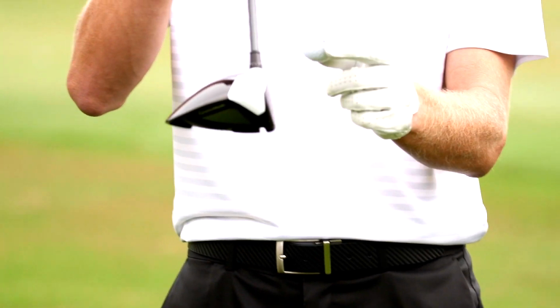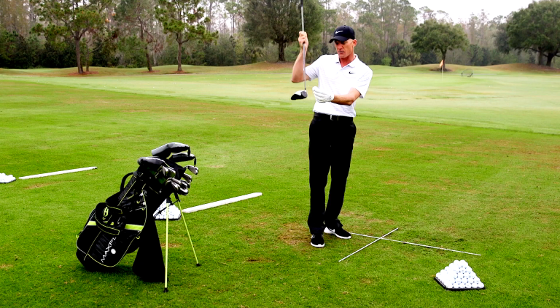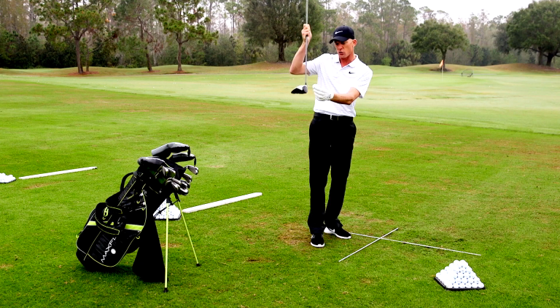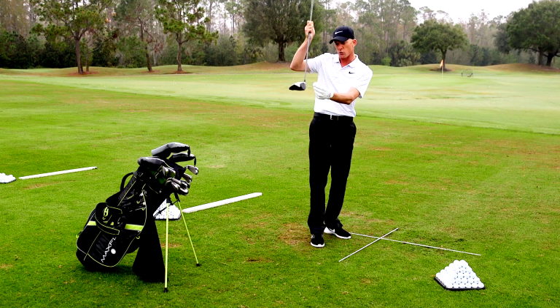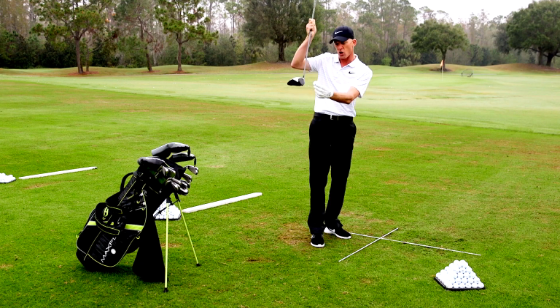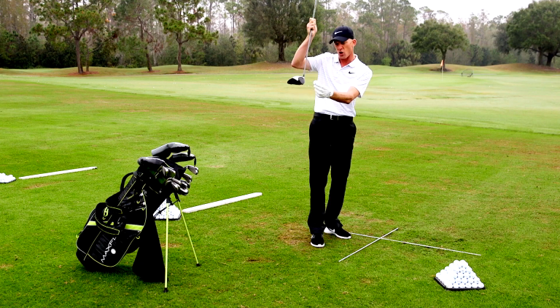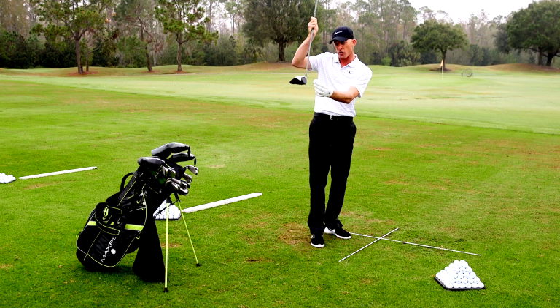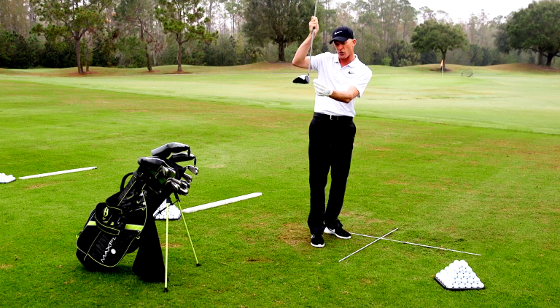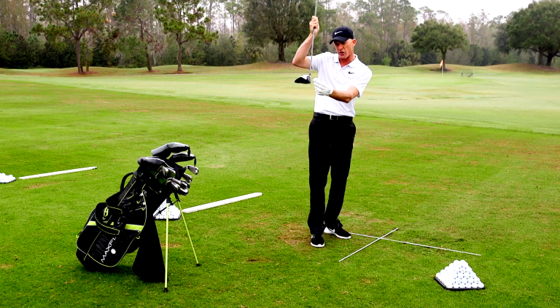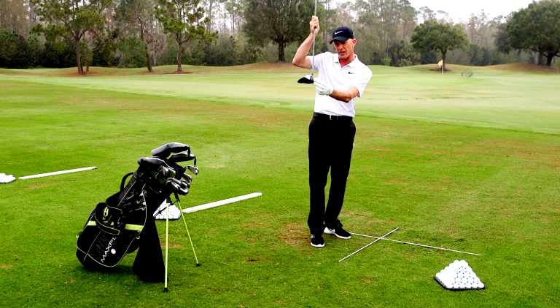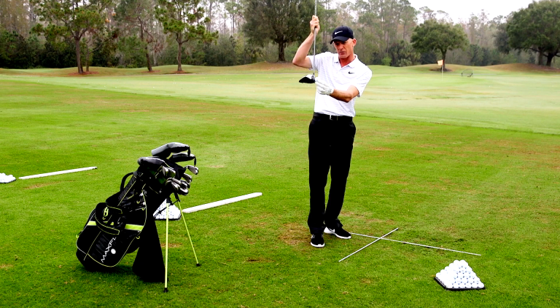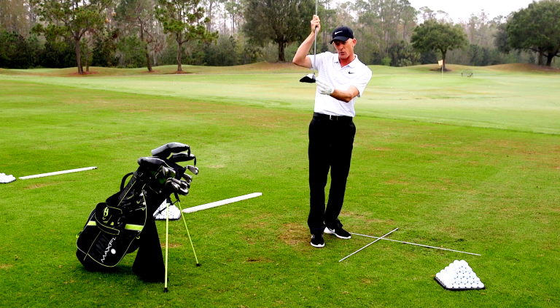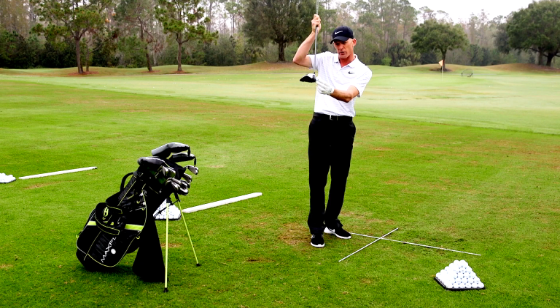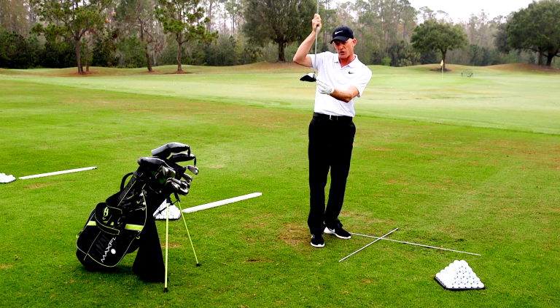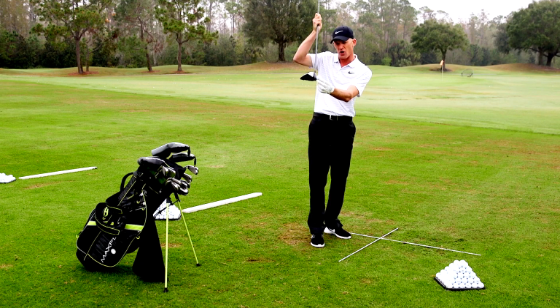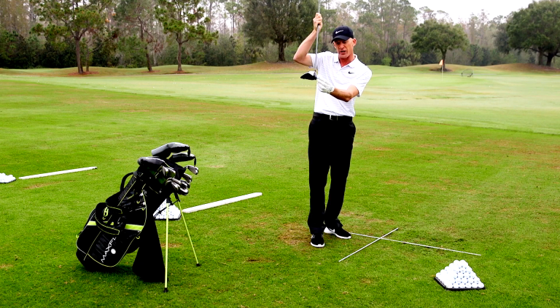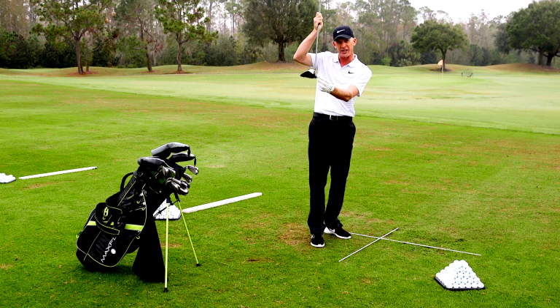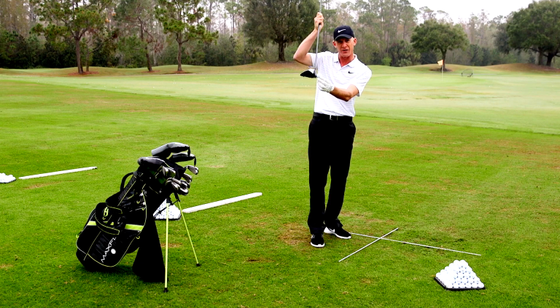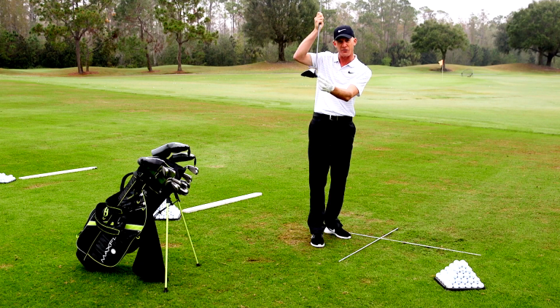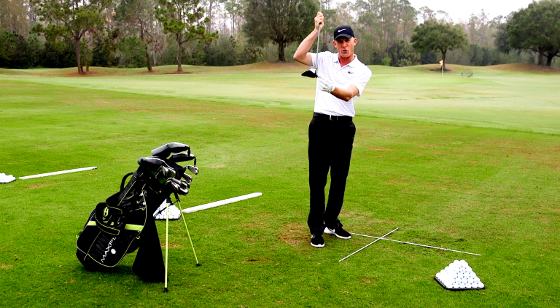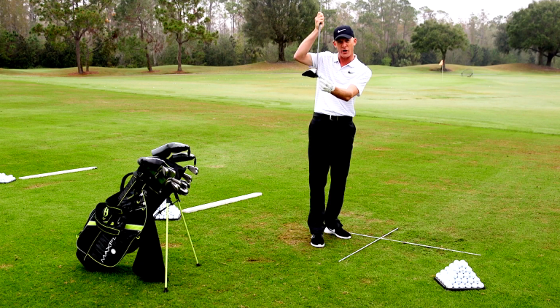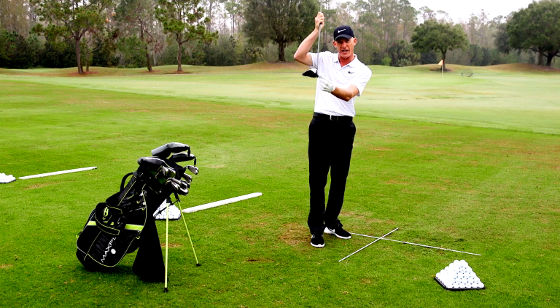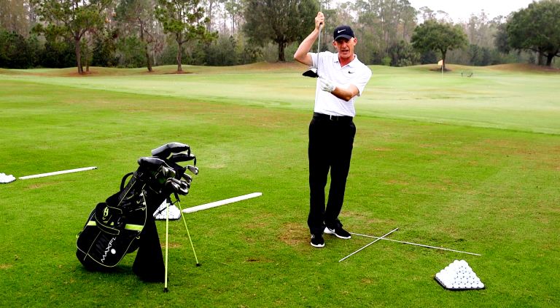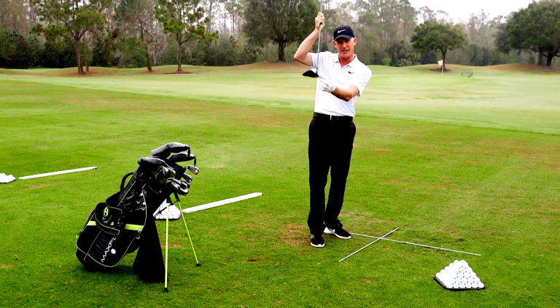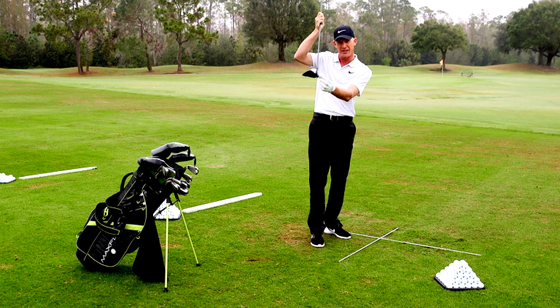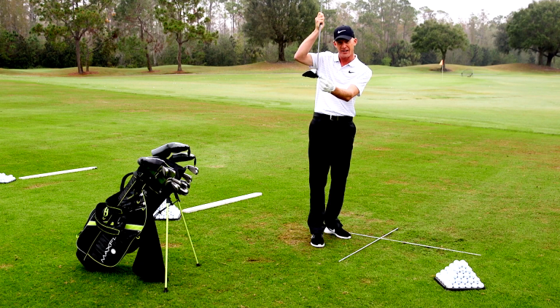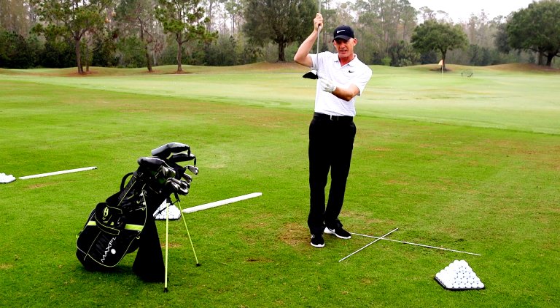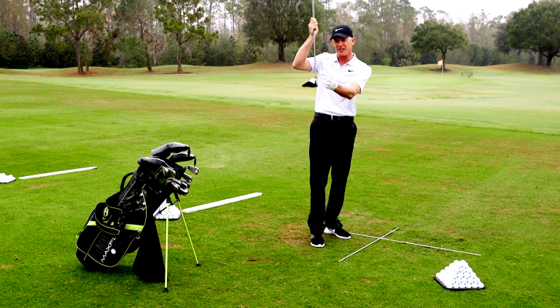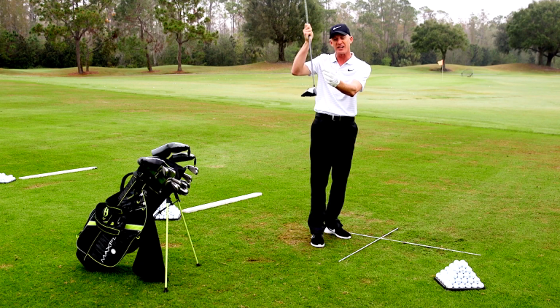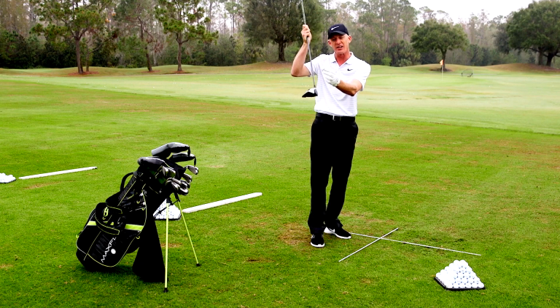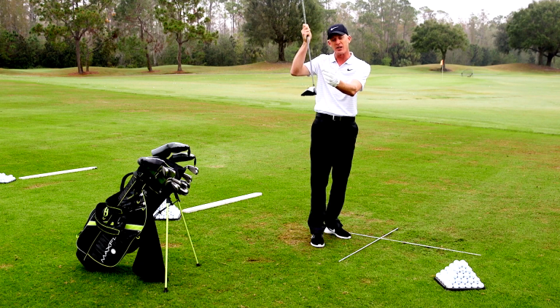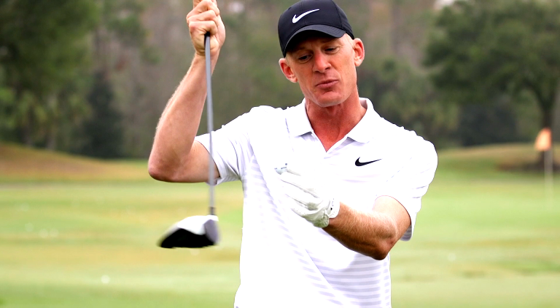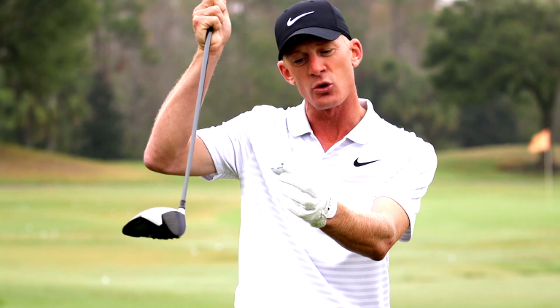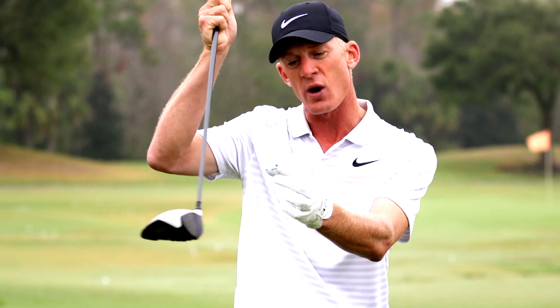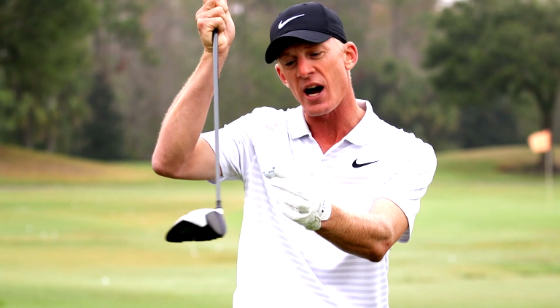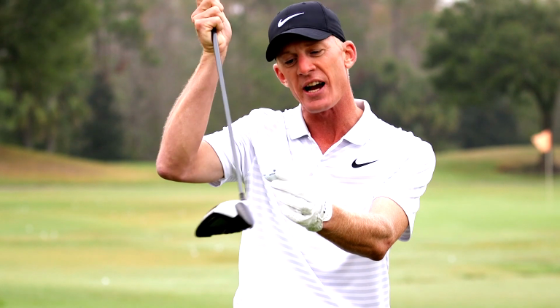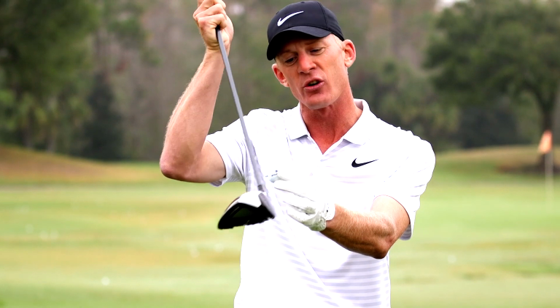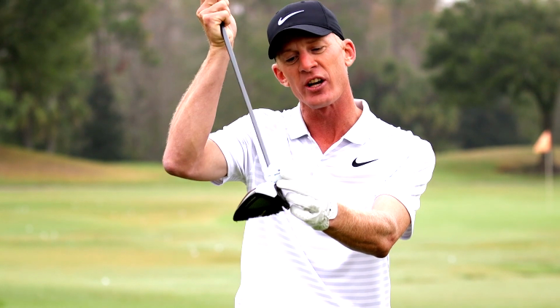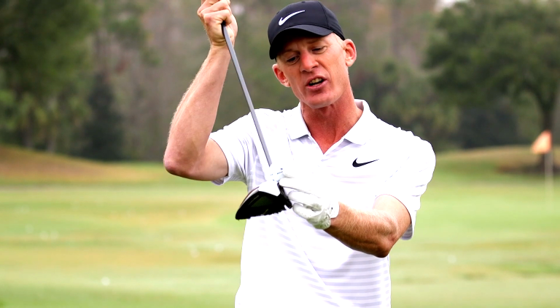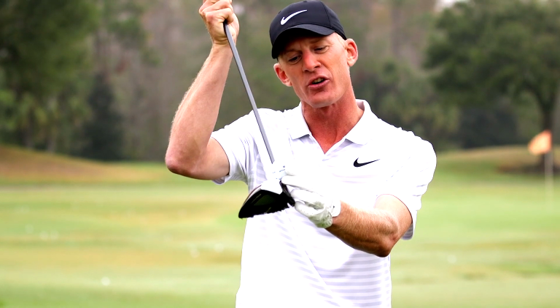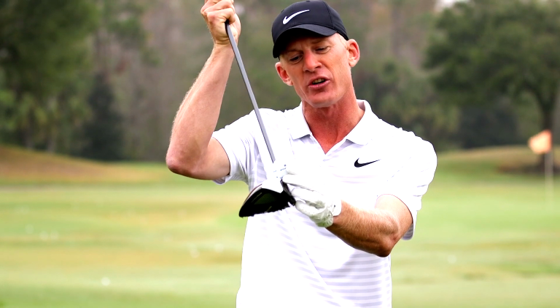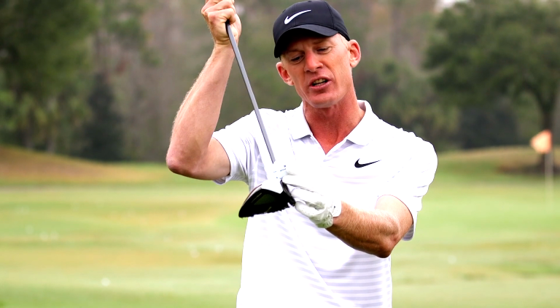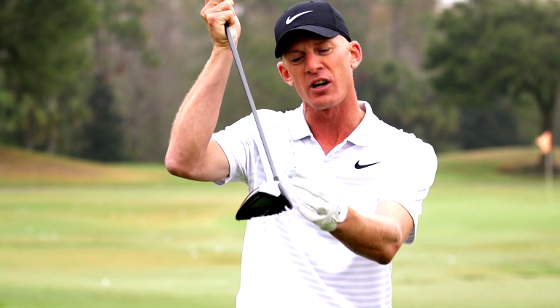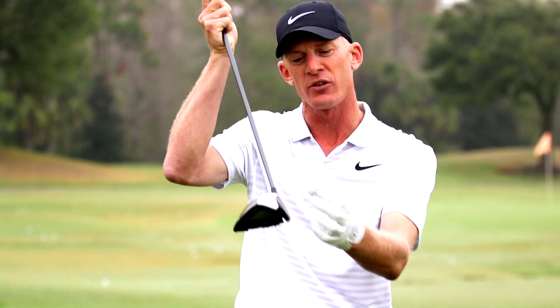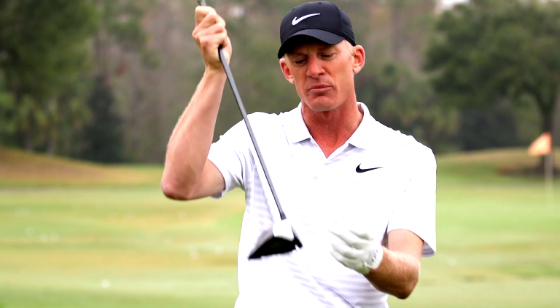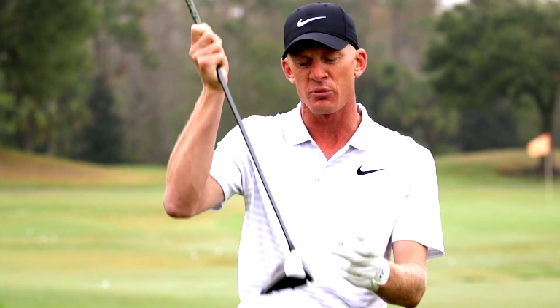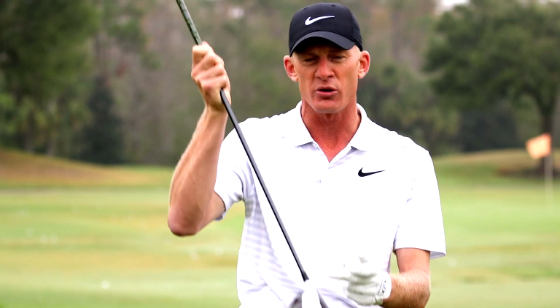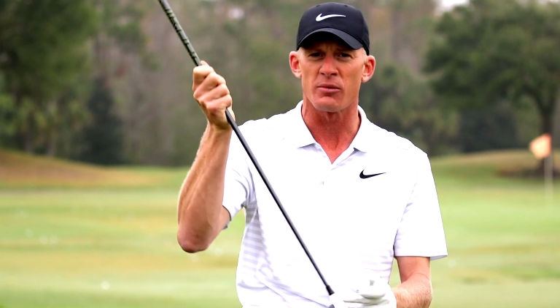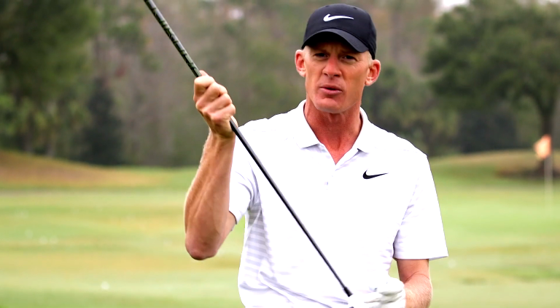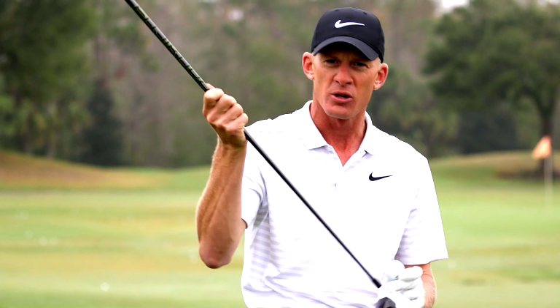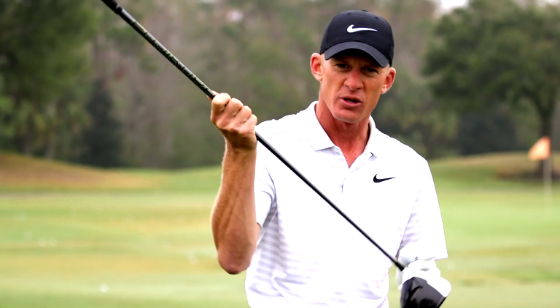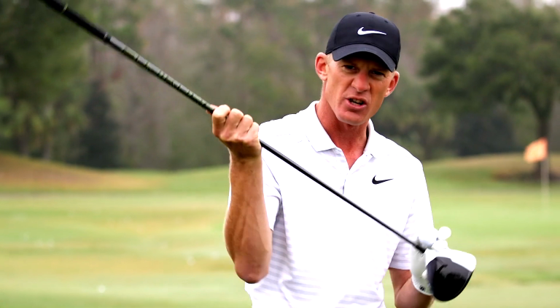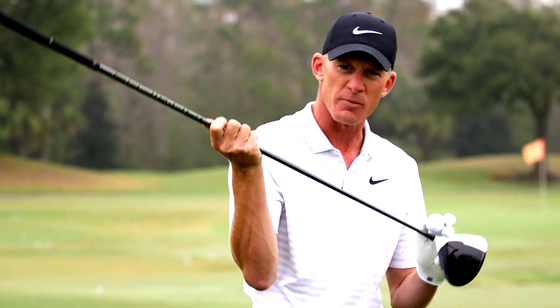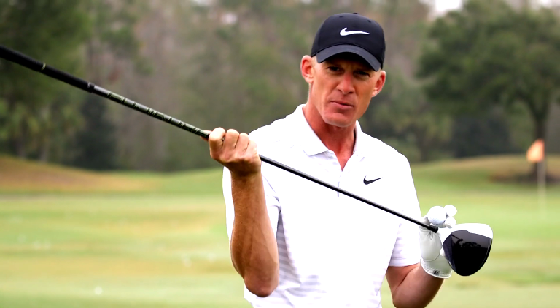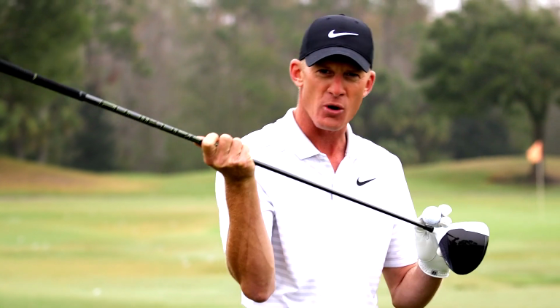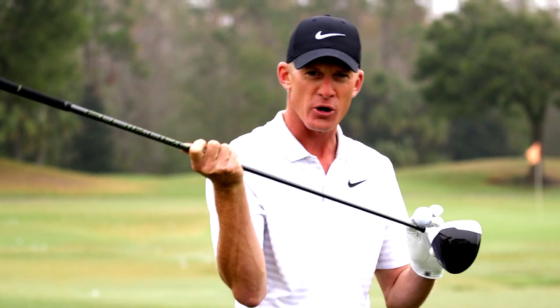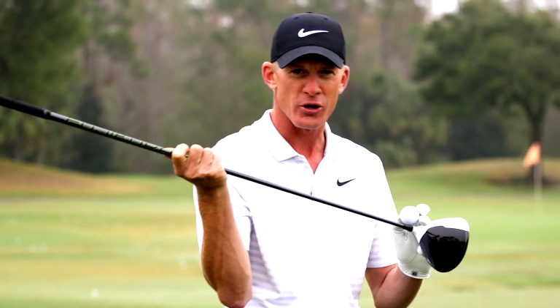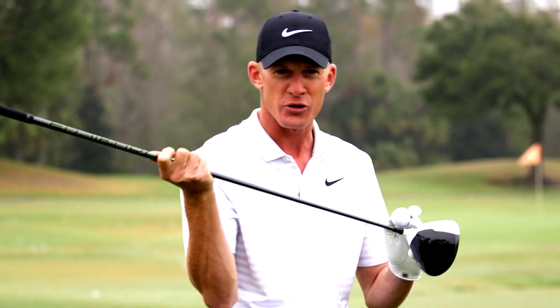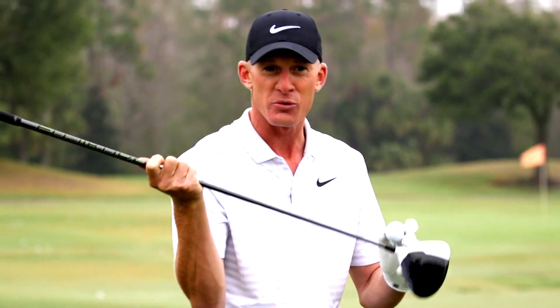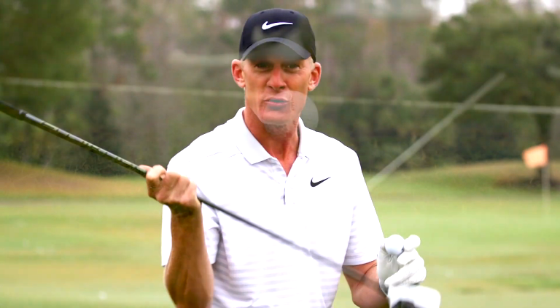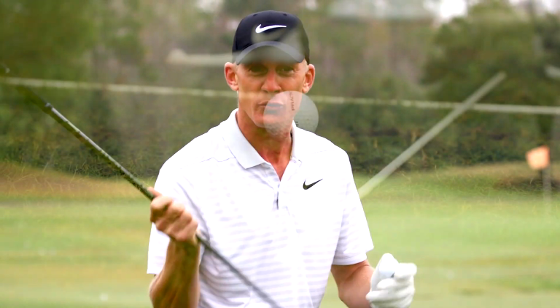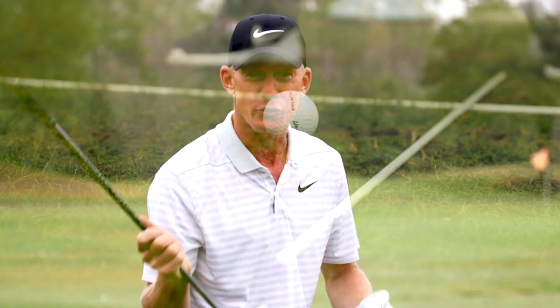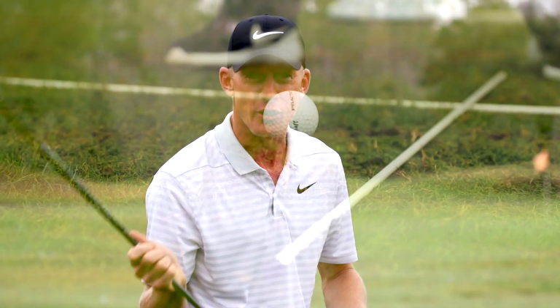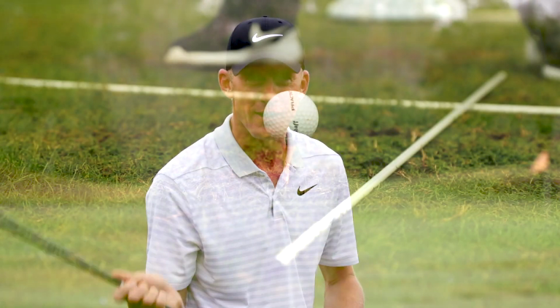Teeing it up too low, you'll hit what we call the forehead of the club. And teeing it up too high, you'll get underneath the ball and put a mark on your beautiful driver.